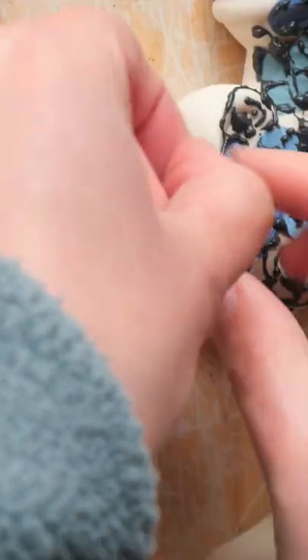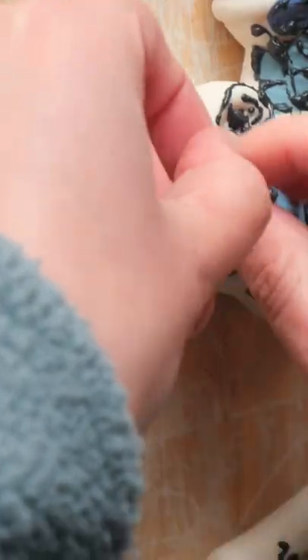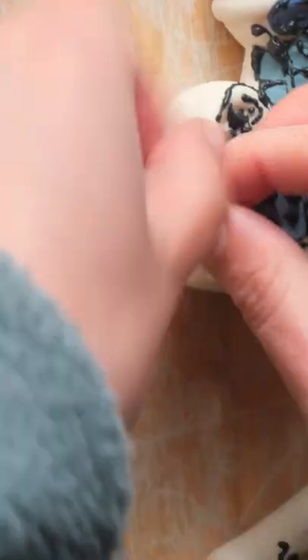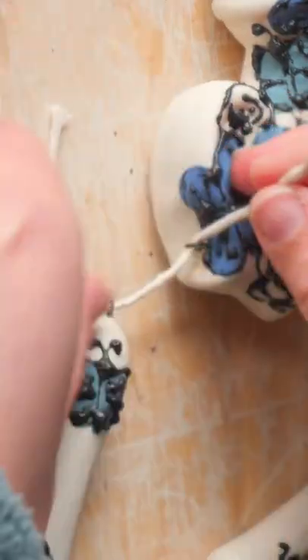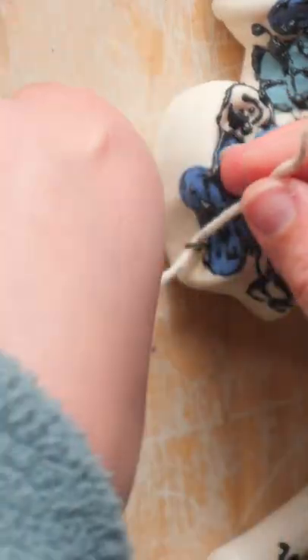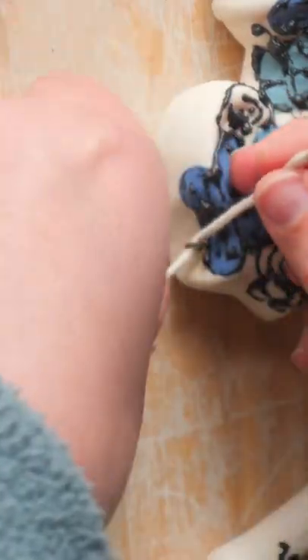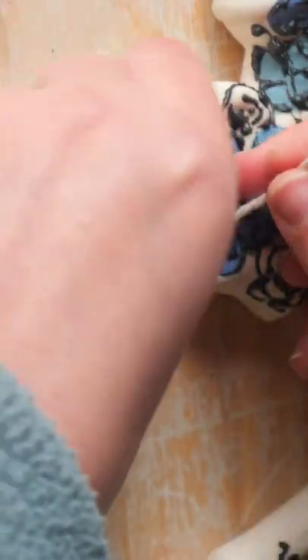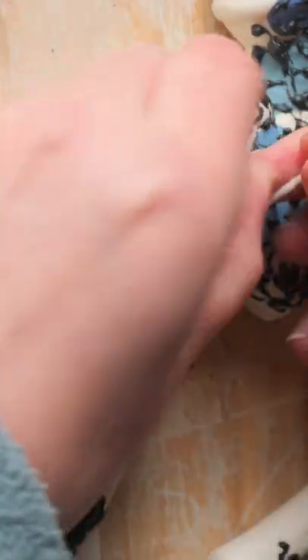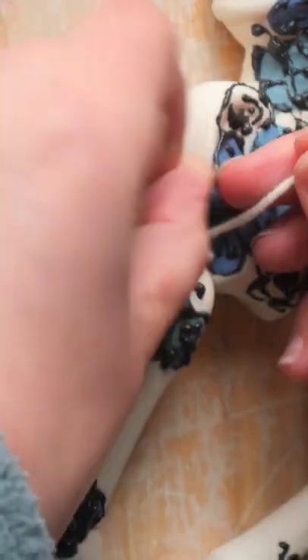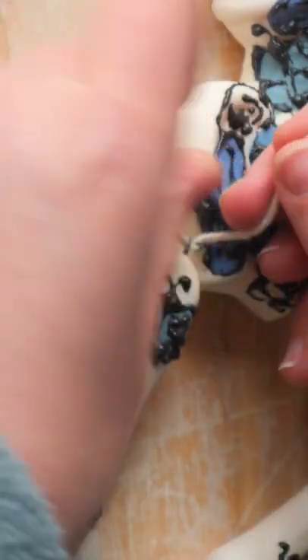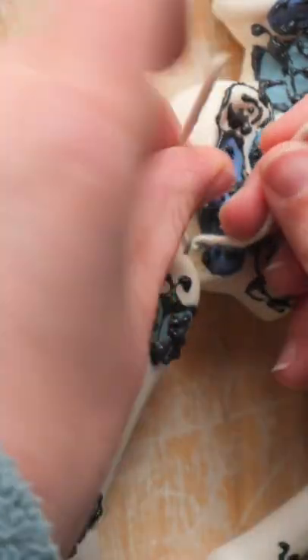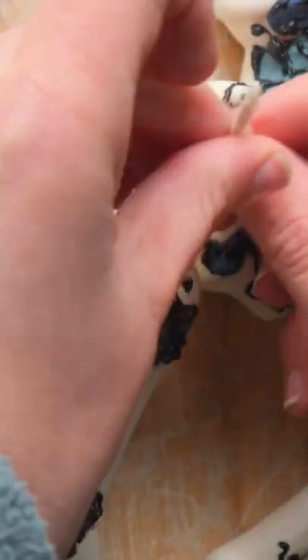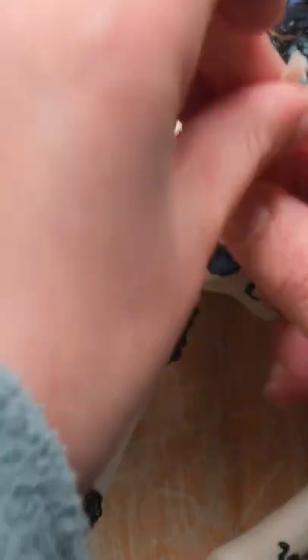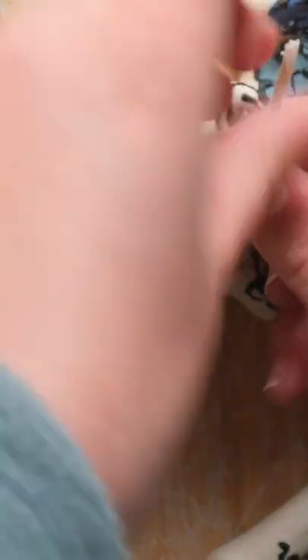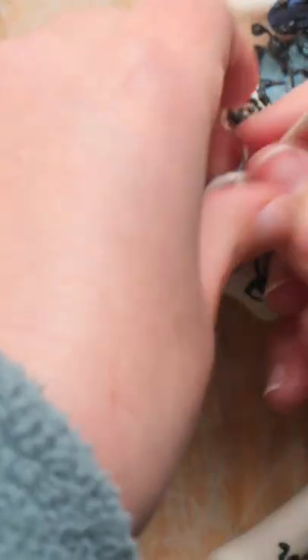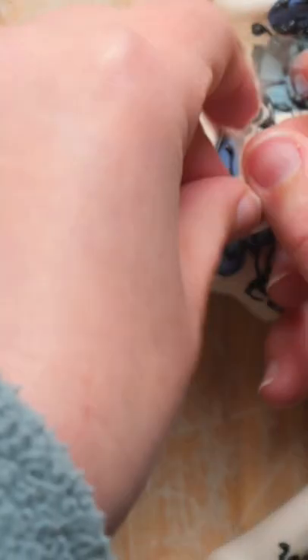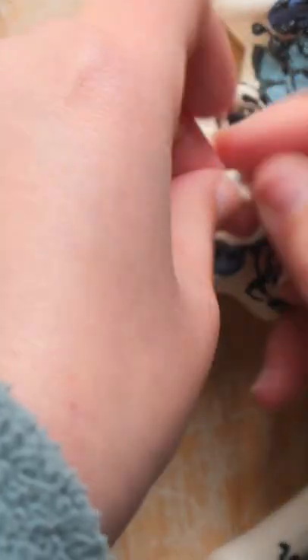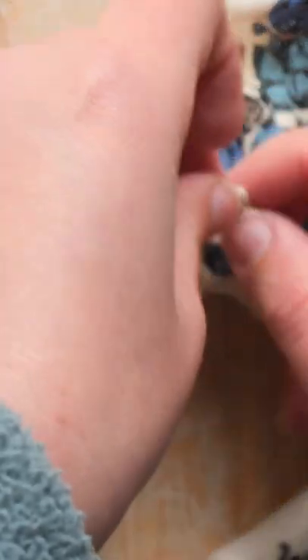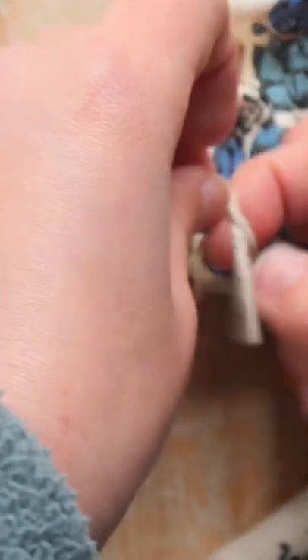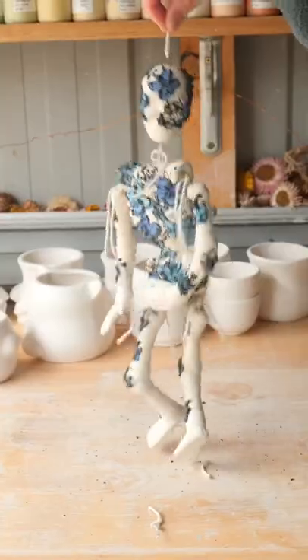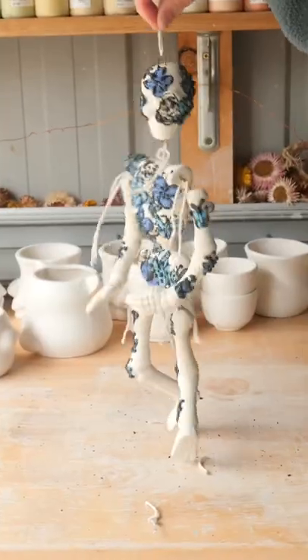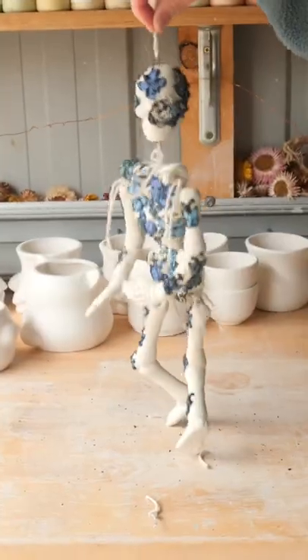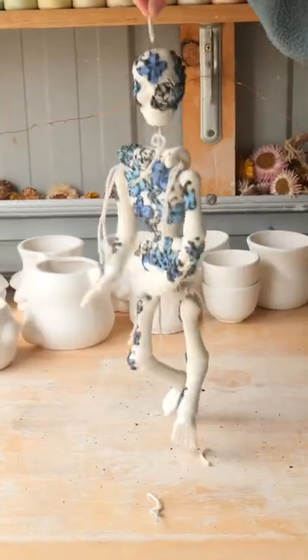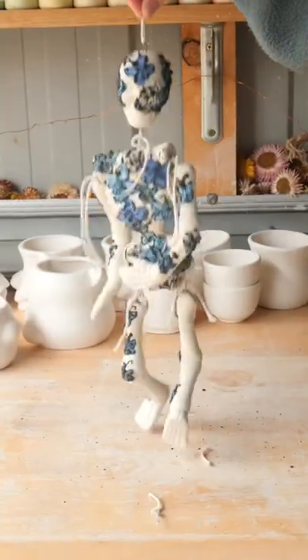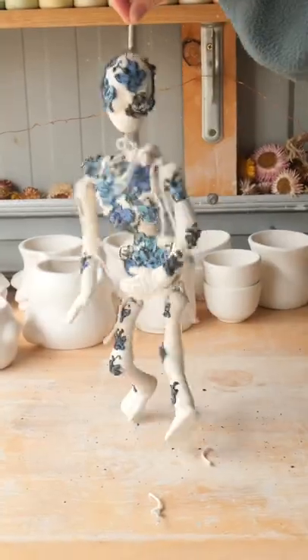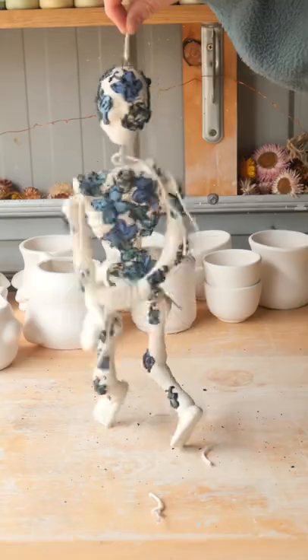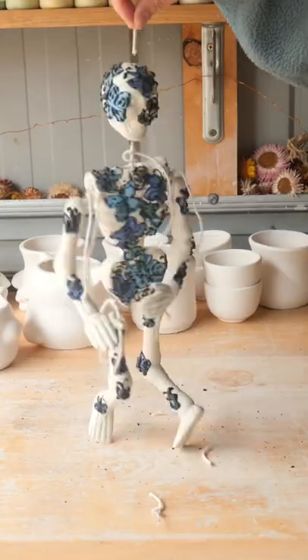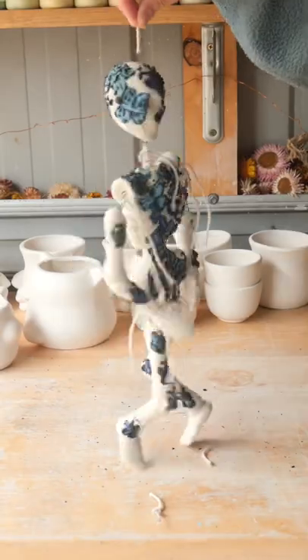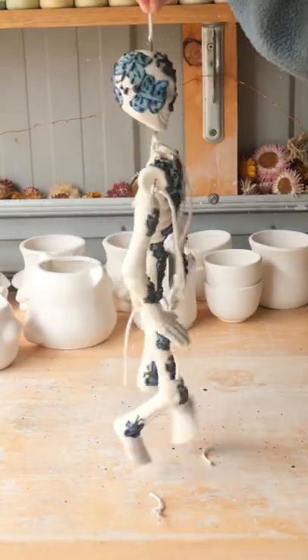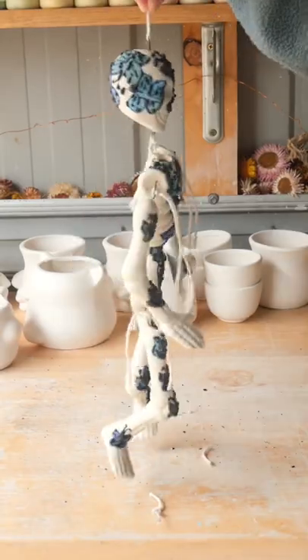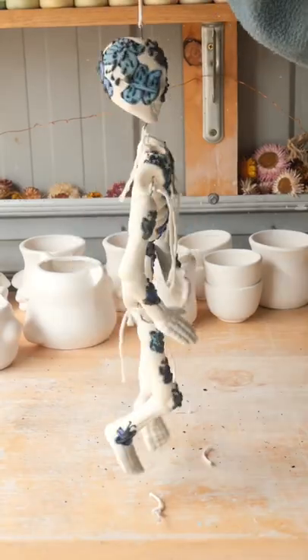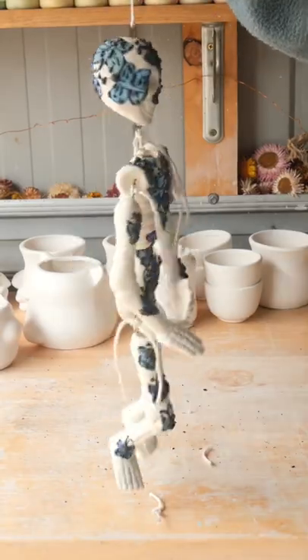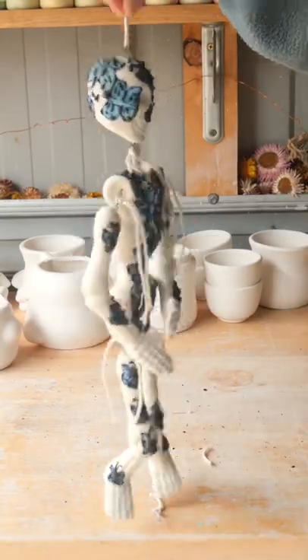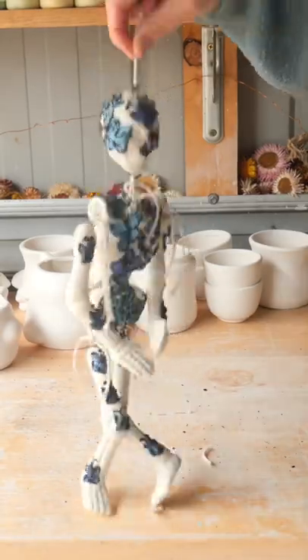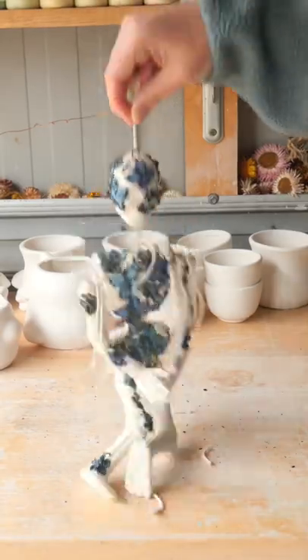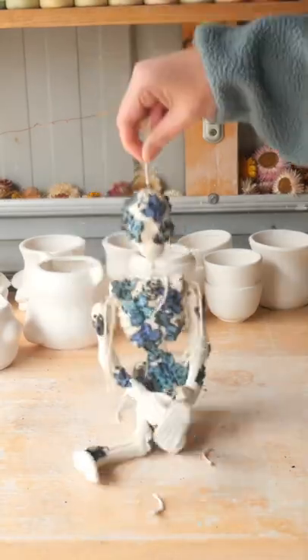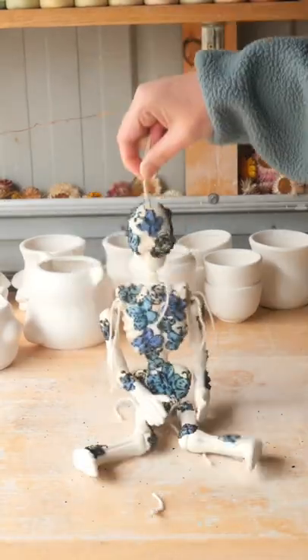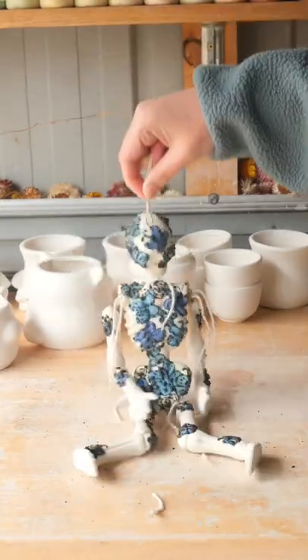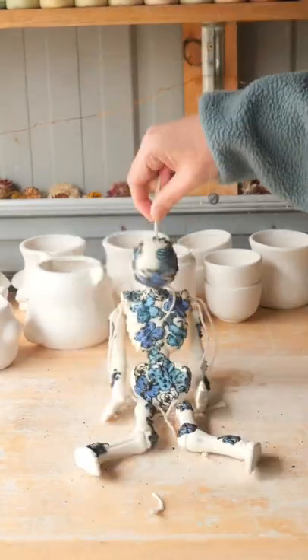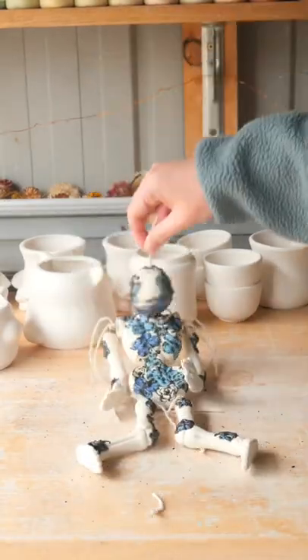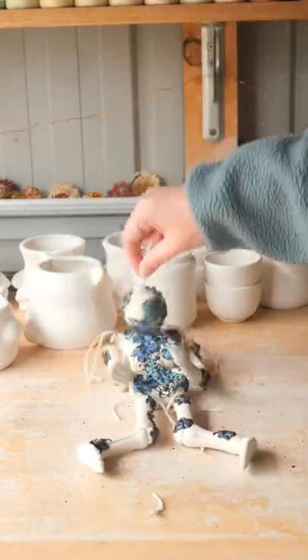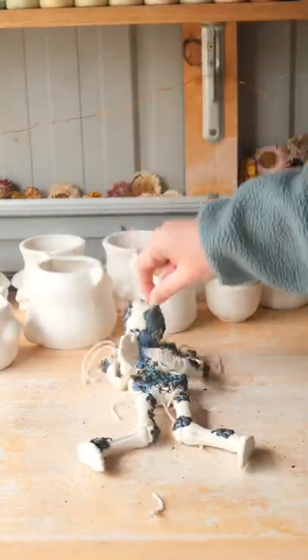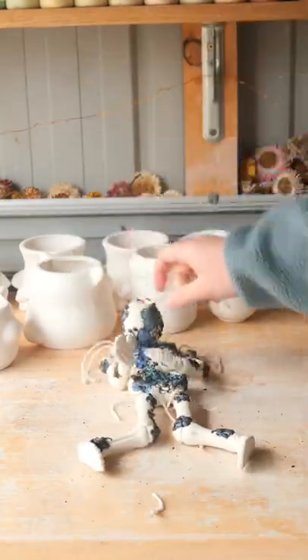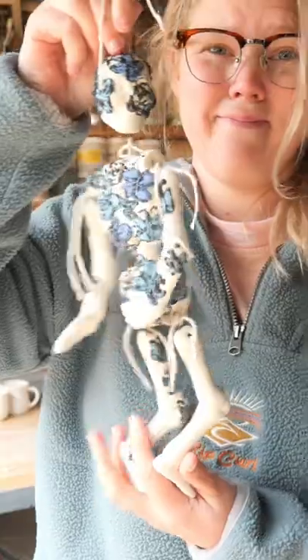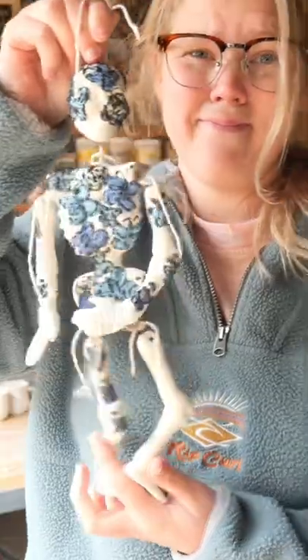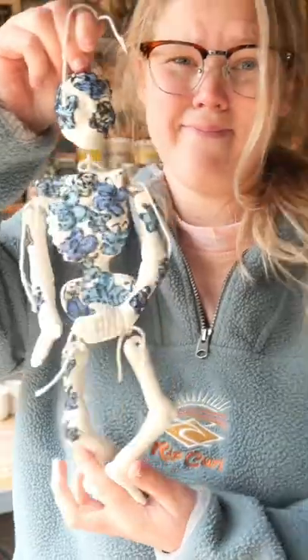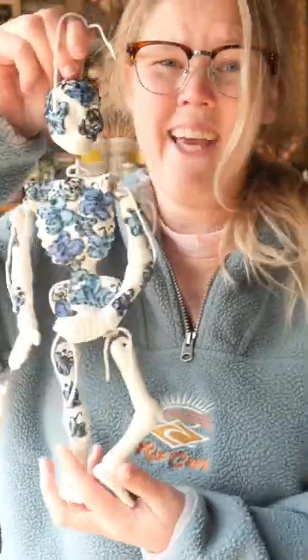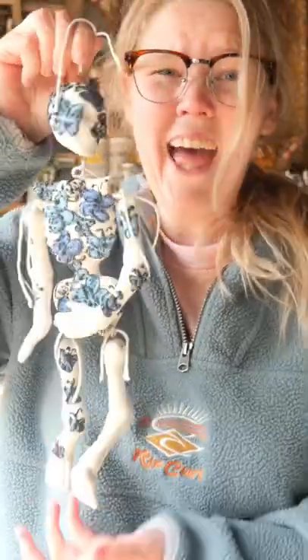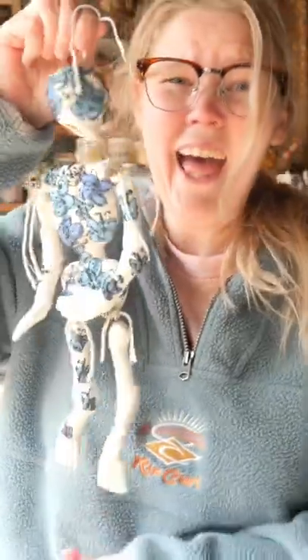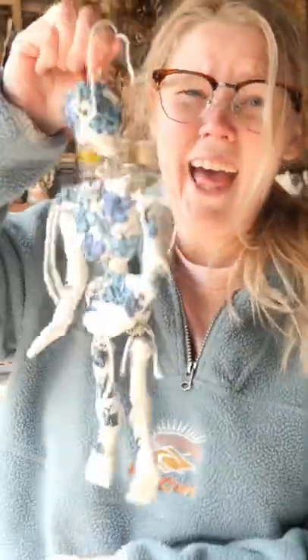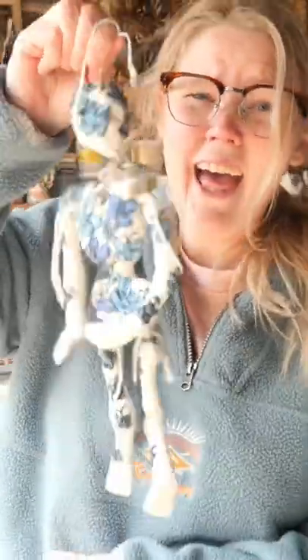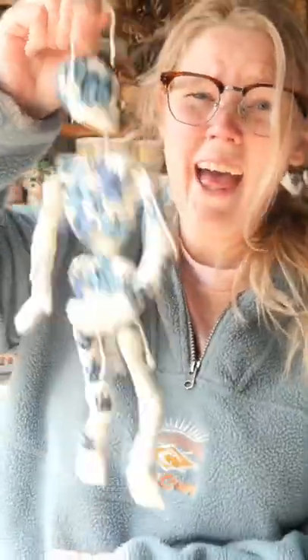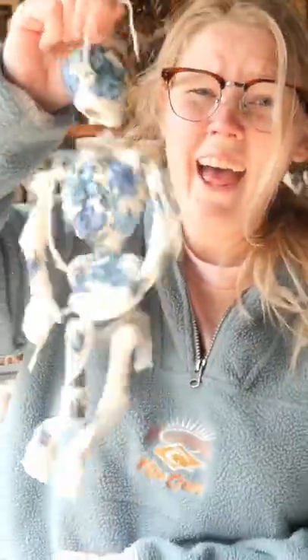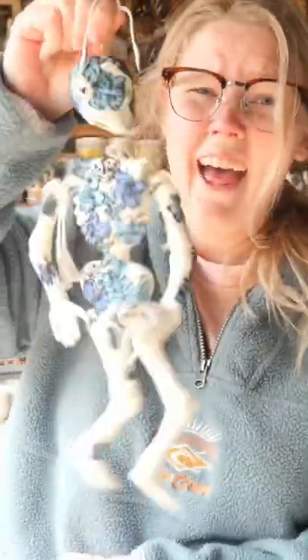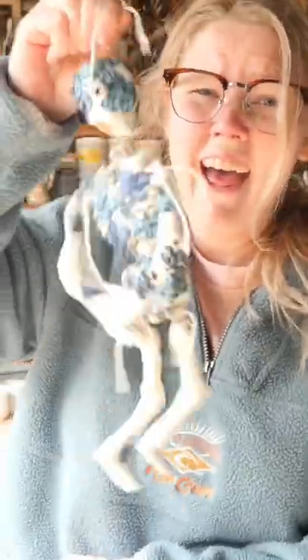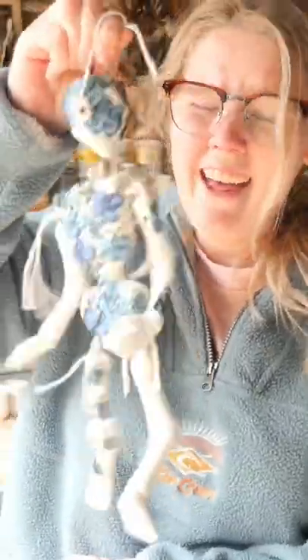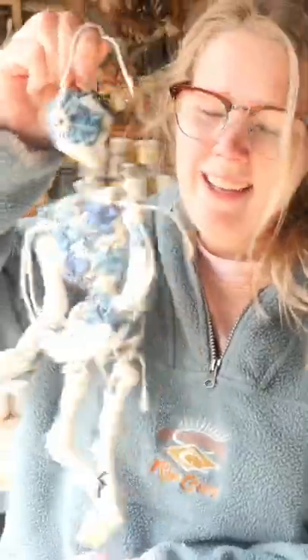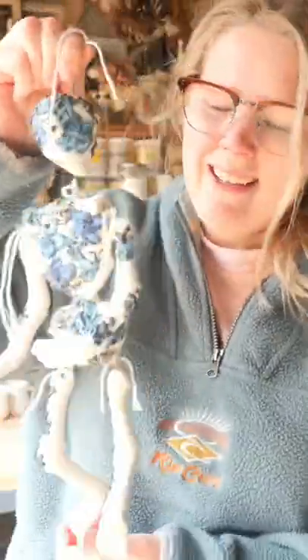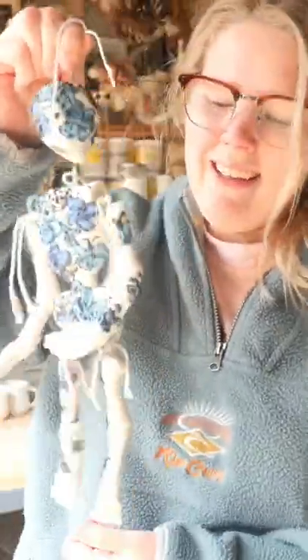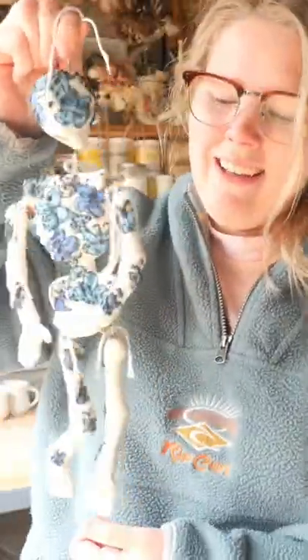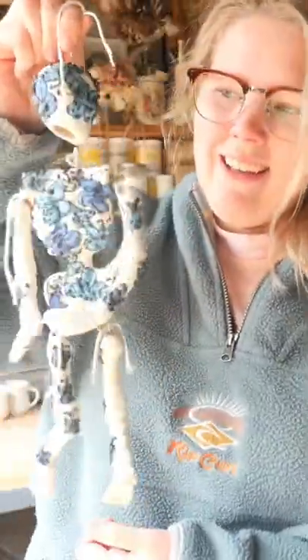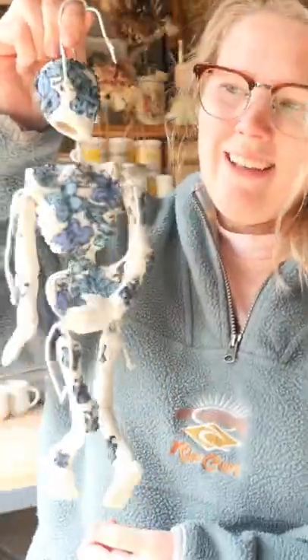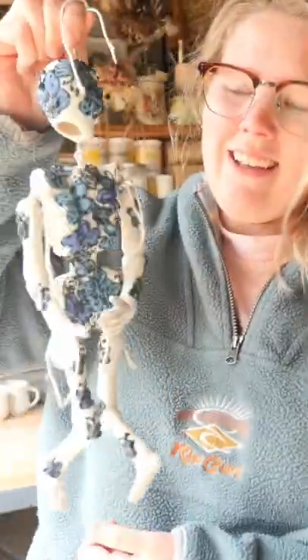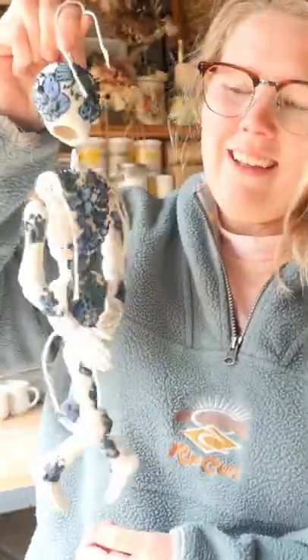All those ideas and materials have so much potential. I definitely need to play around with them some more. I am so sorry, skeleton friend. You deserve so much better.